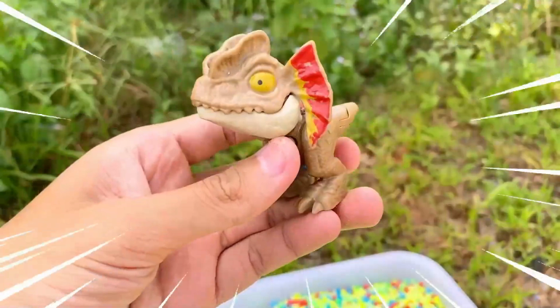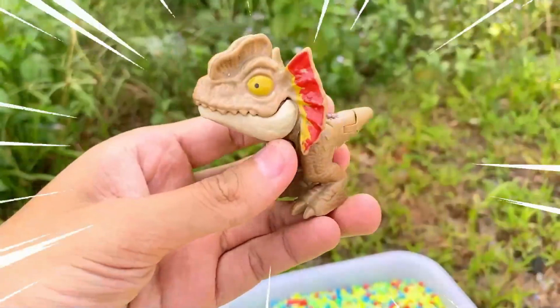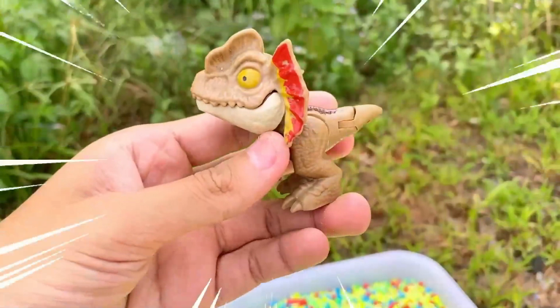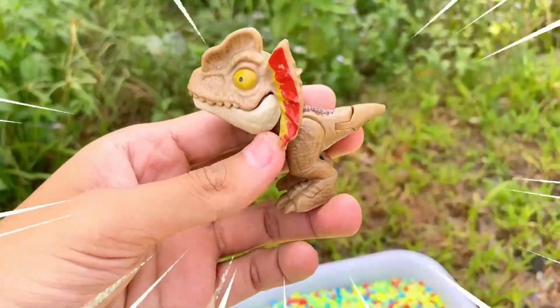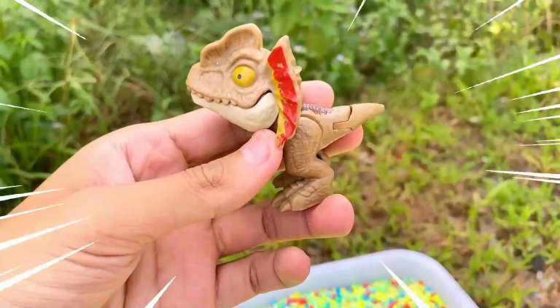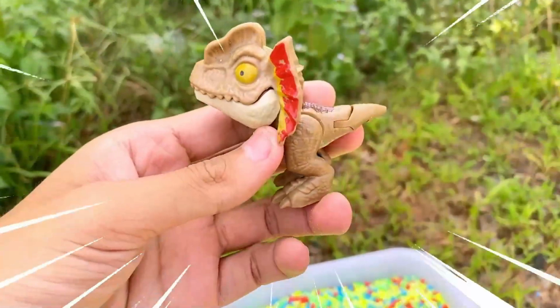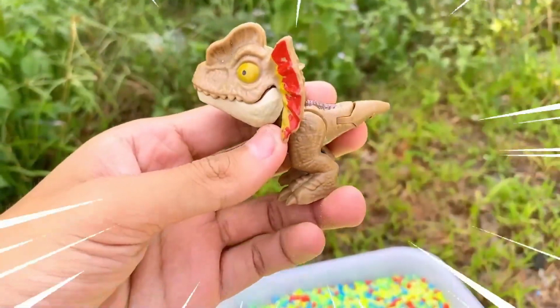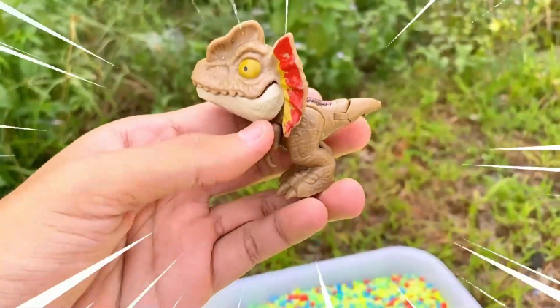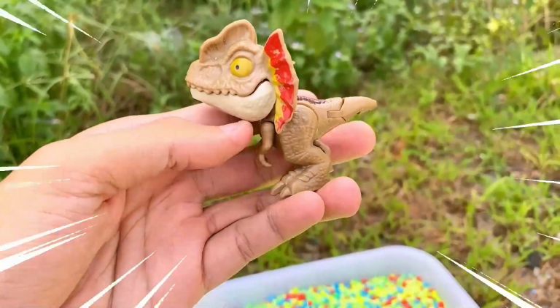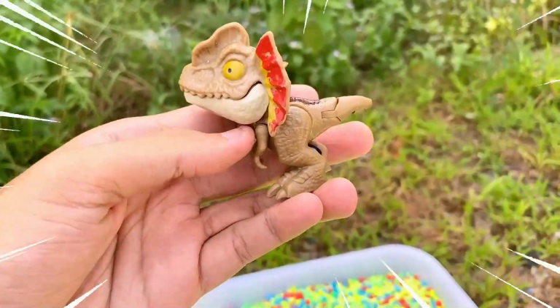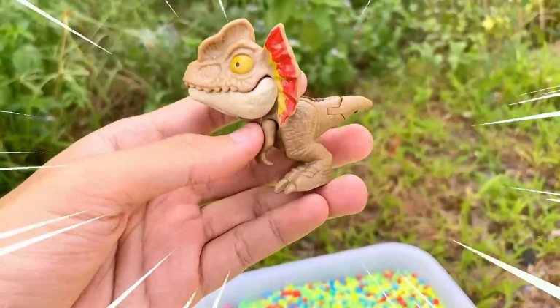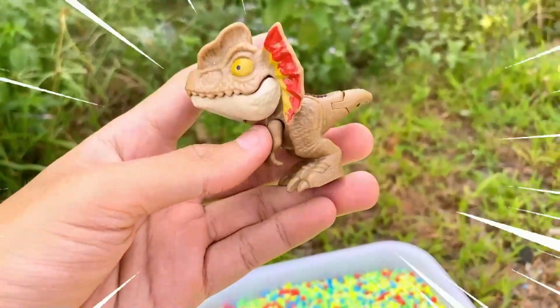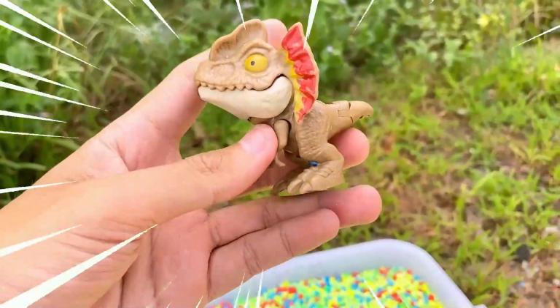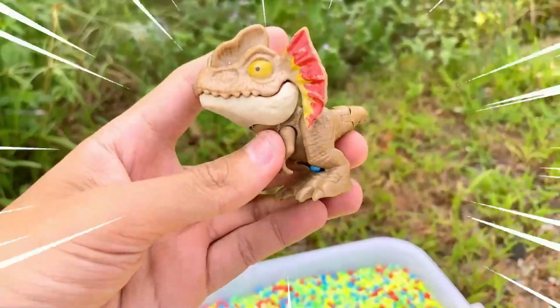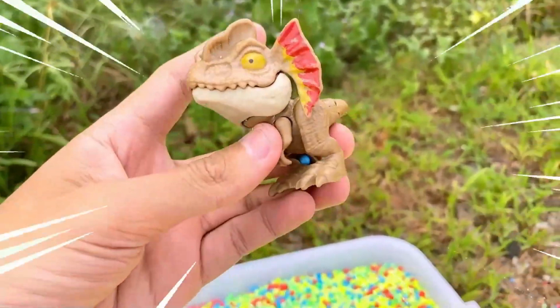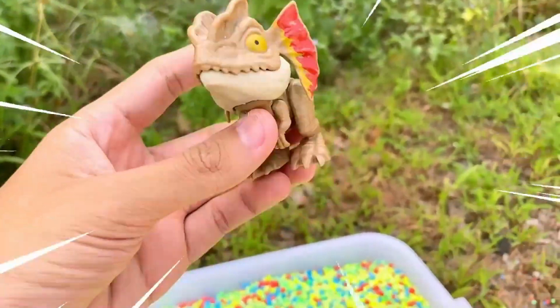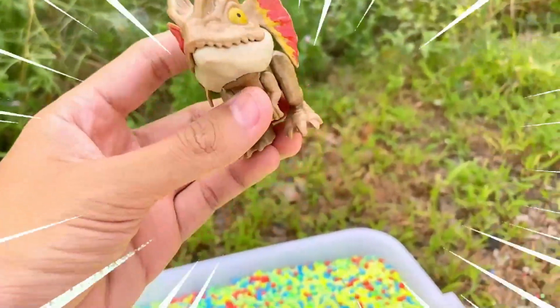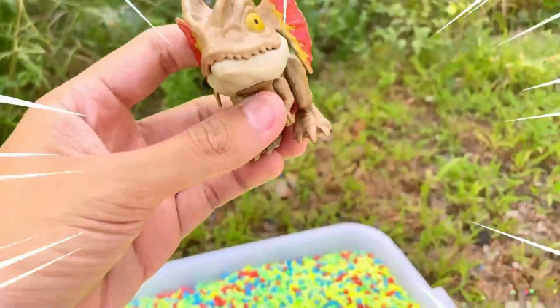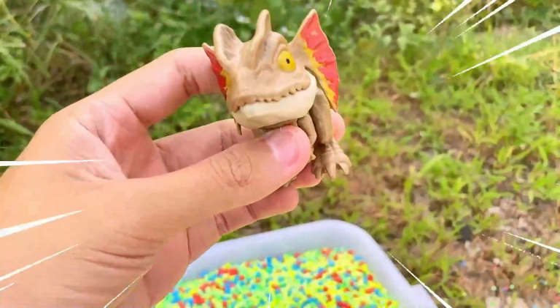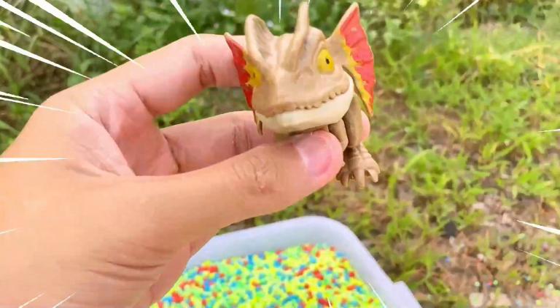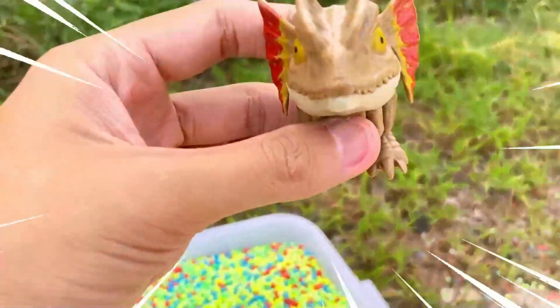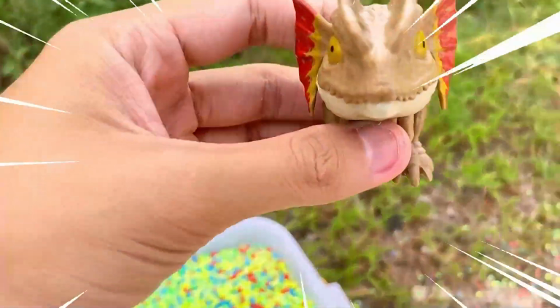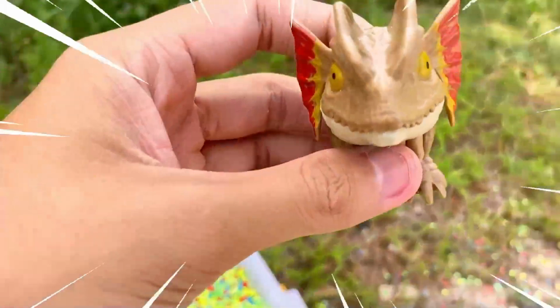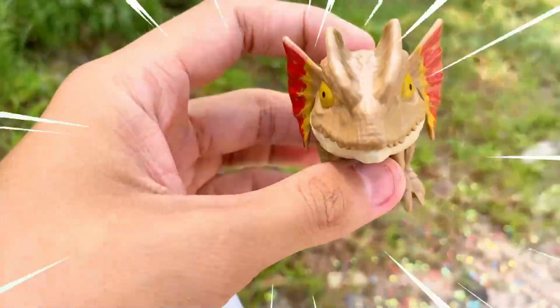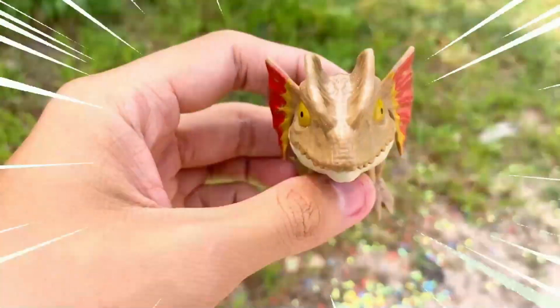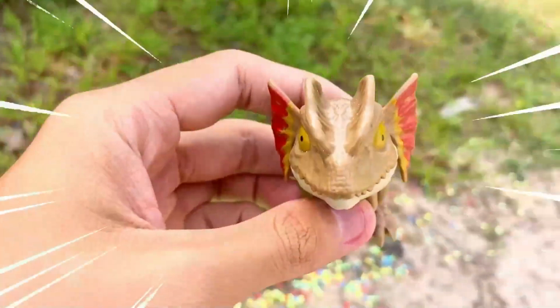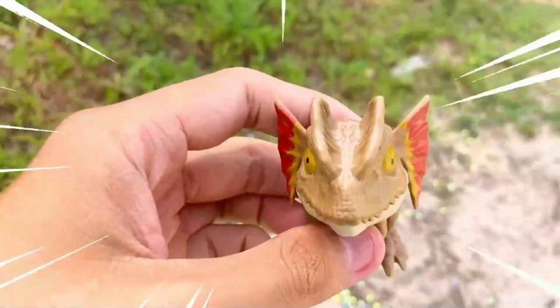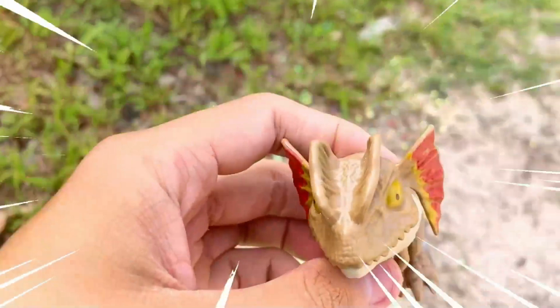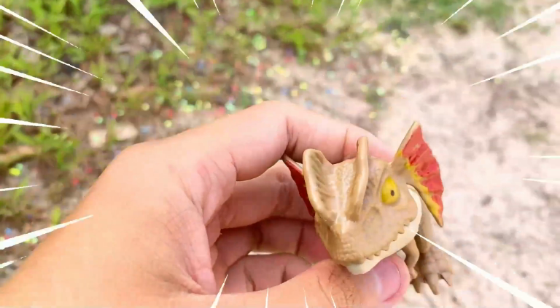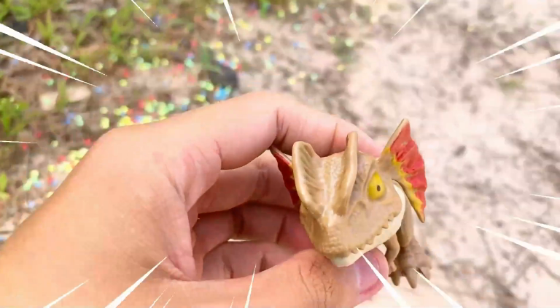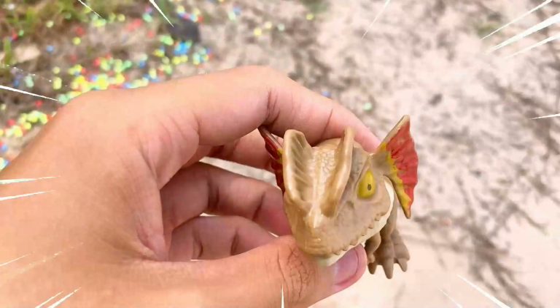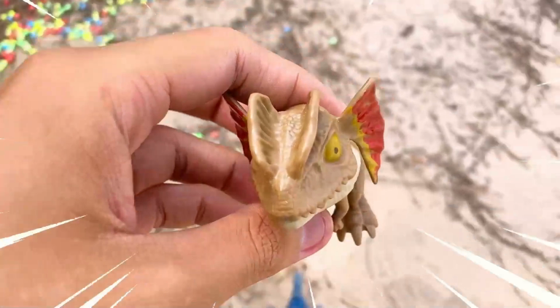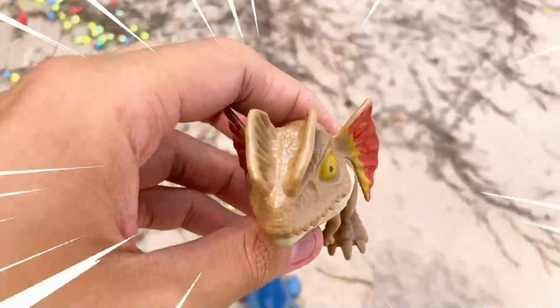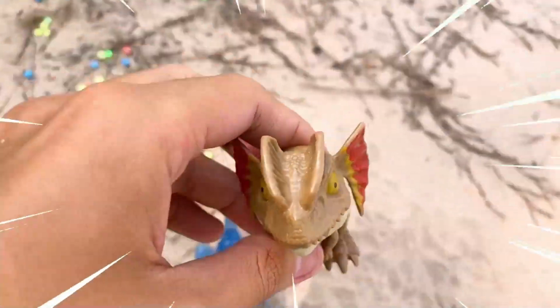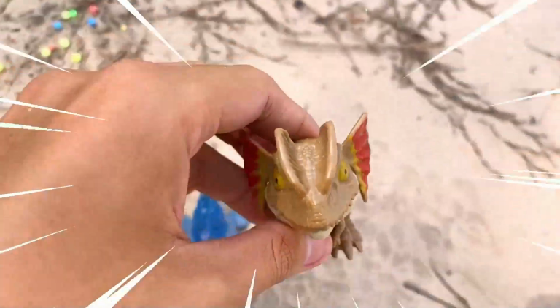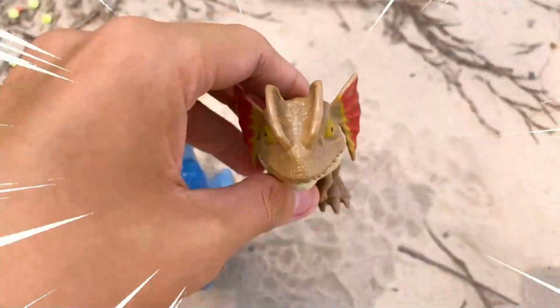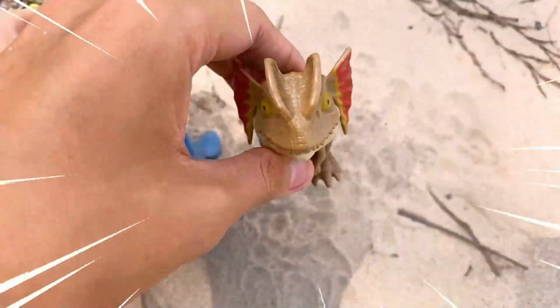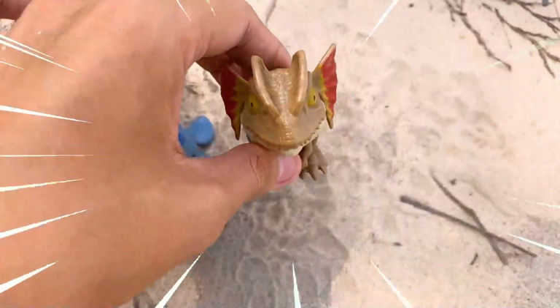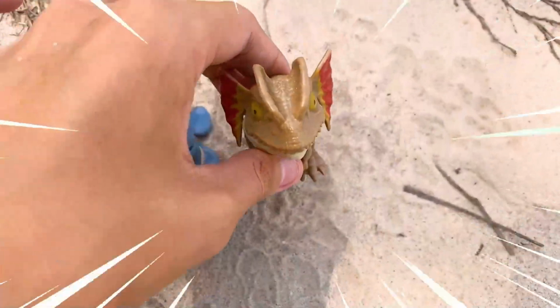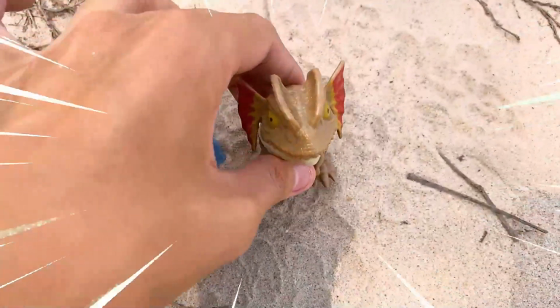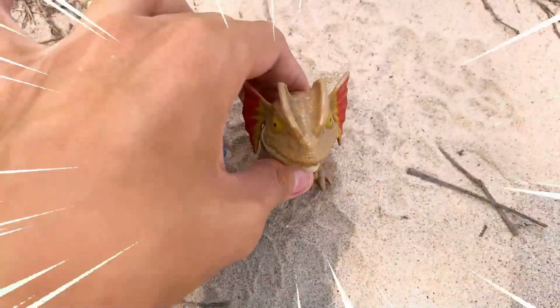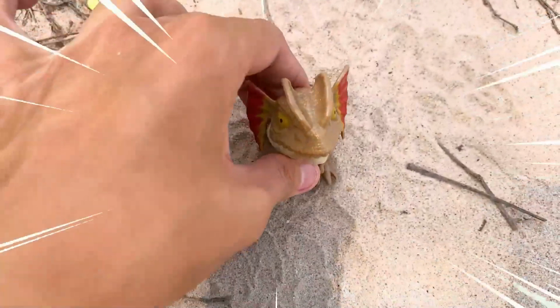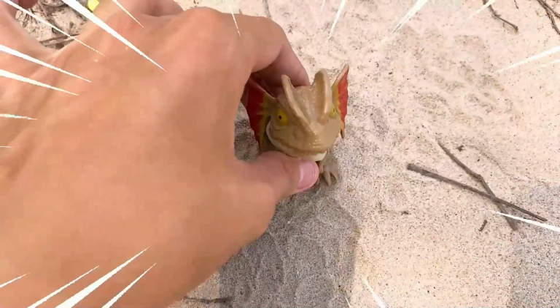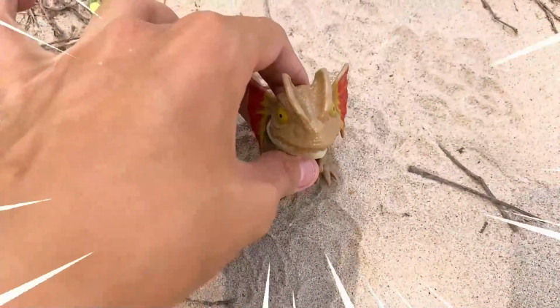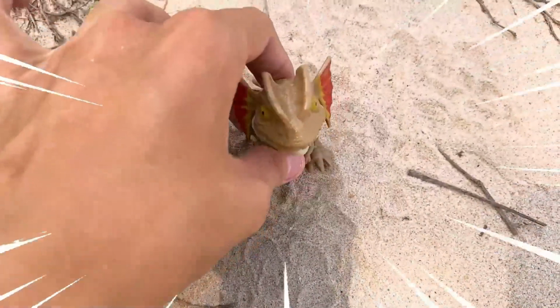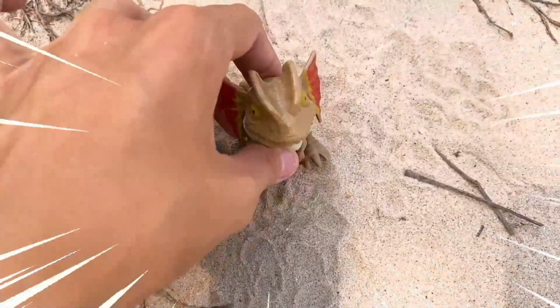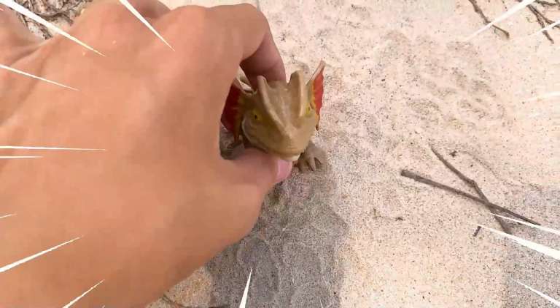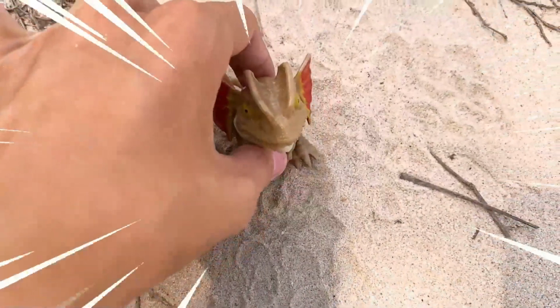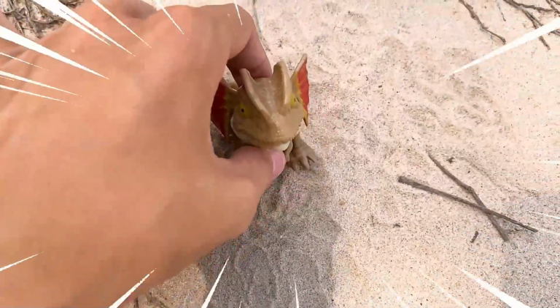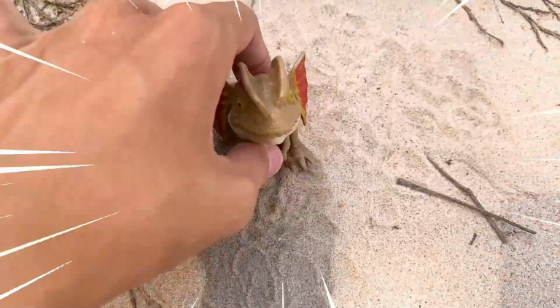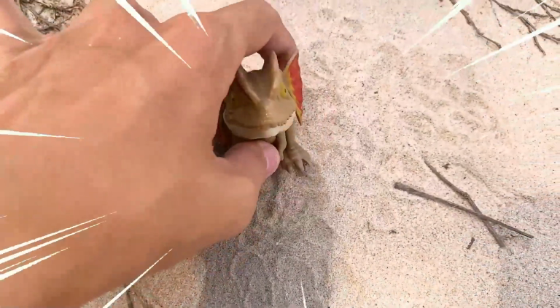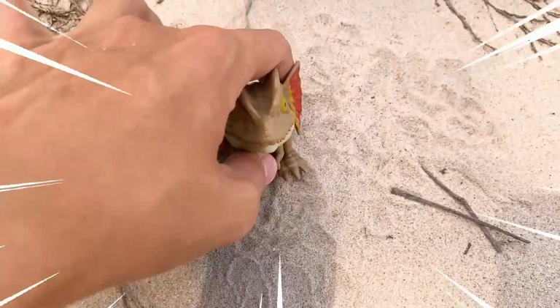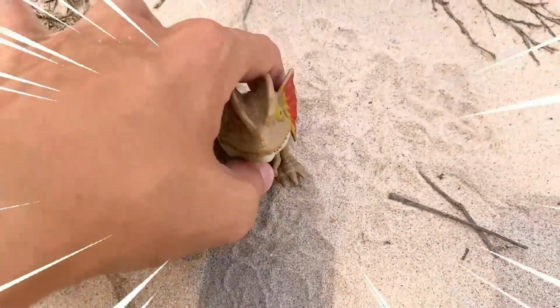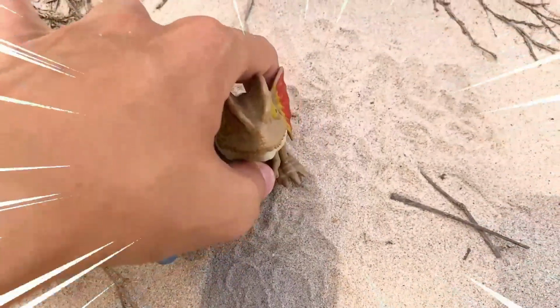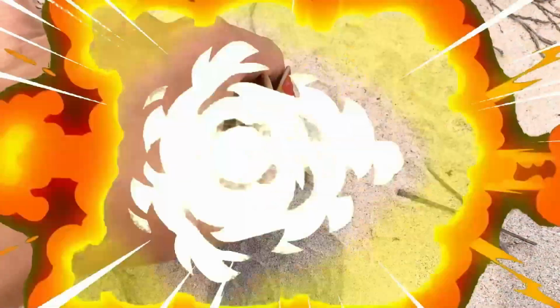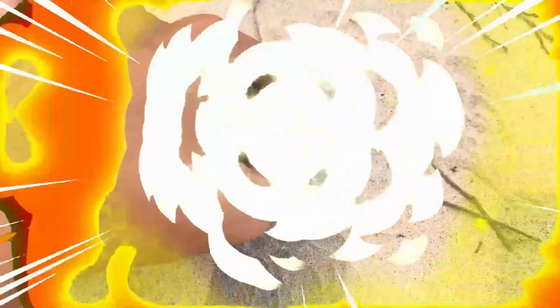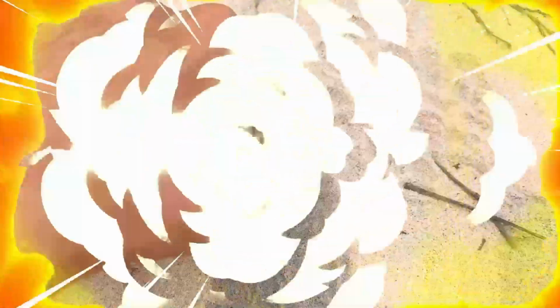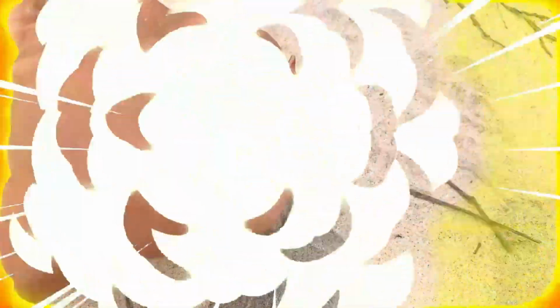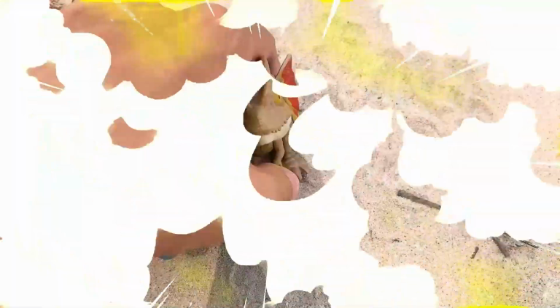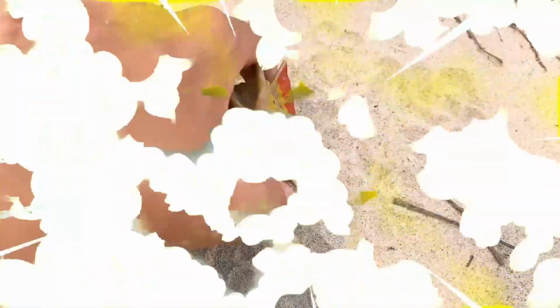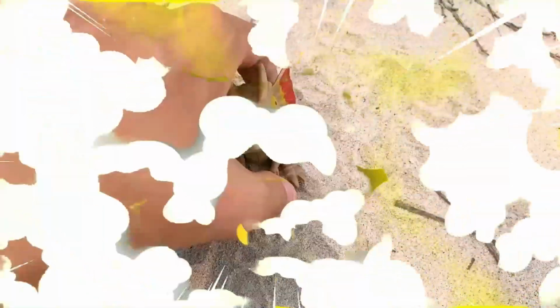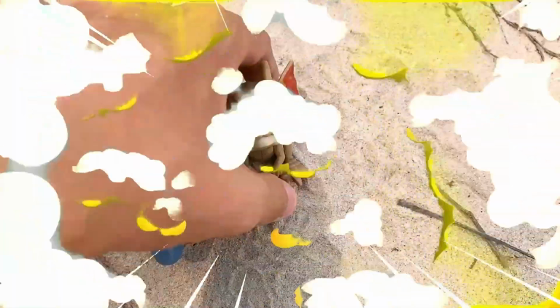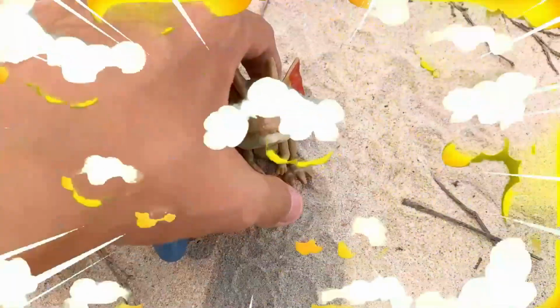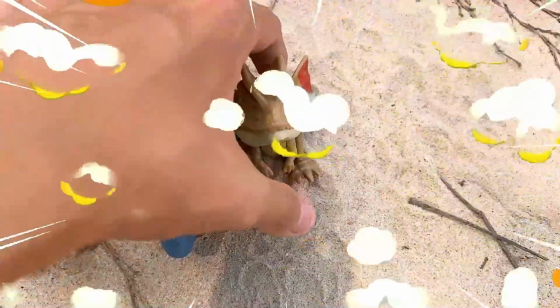The Dilophosaurus is a fascinating dinosaur known for its distinctive crests and intriguing characteristics.